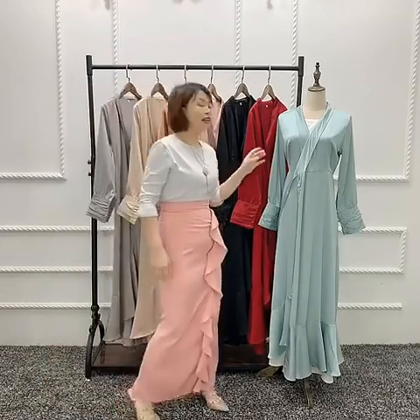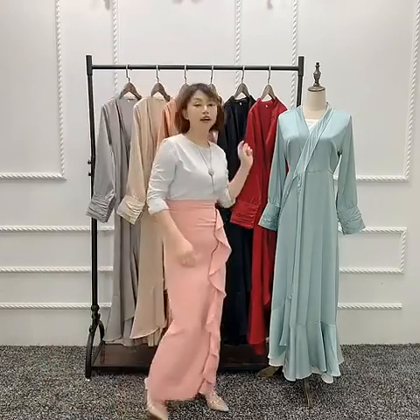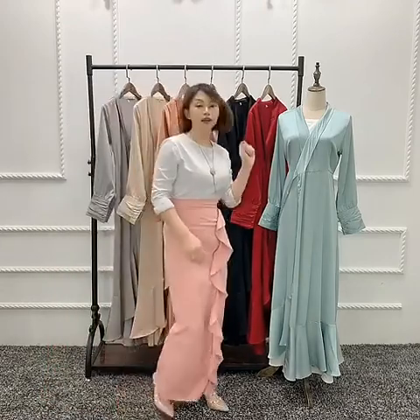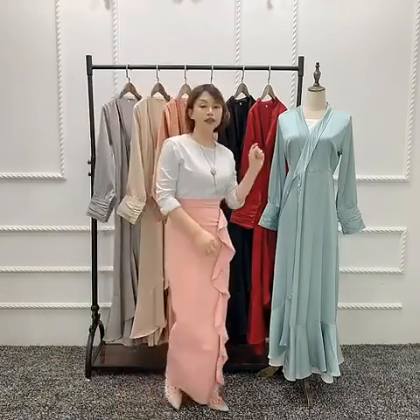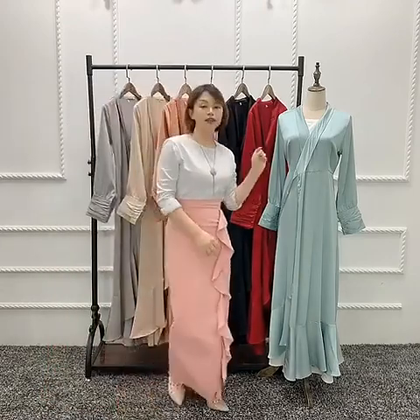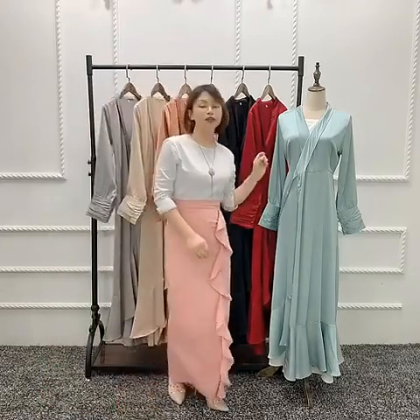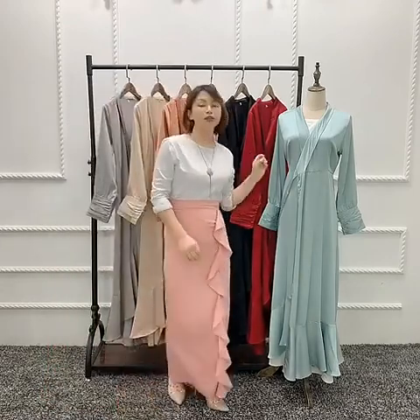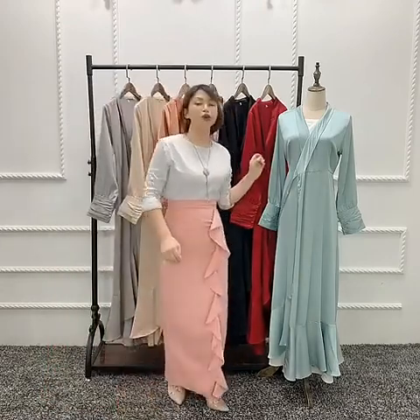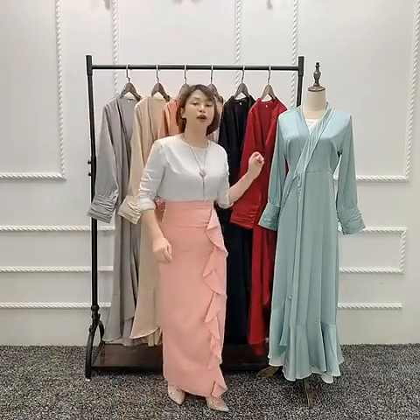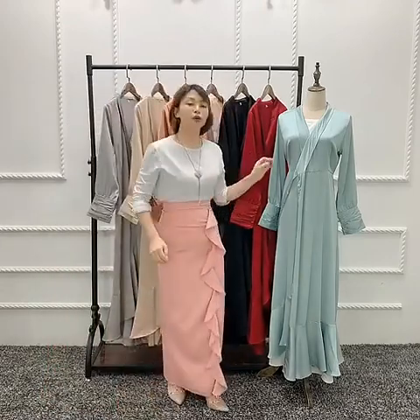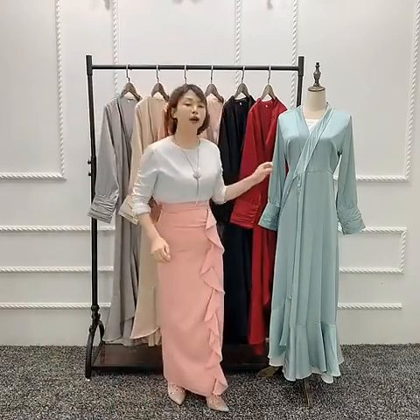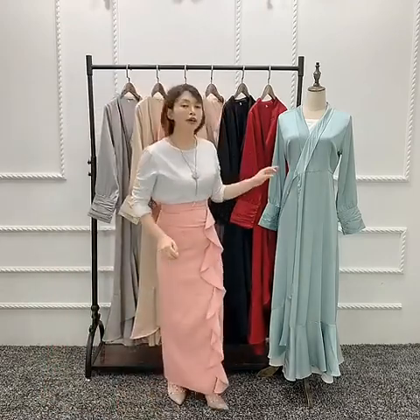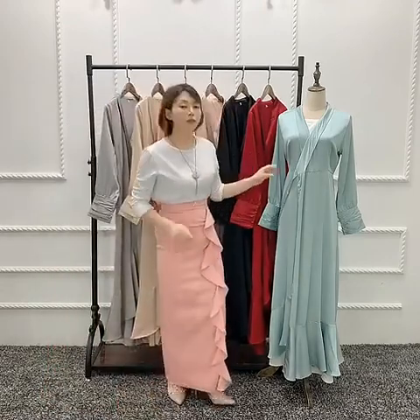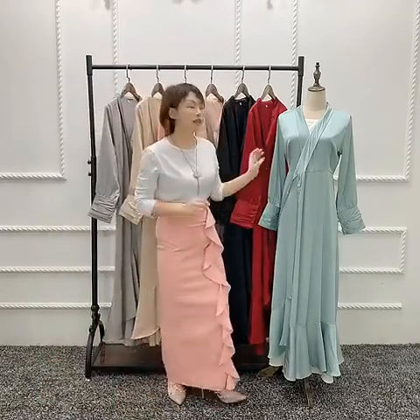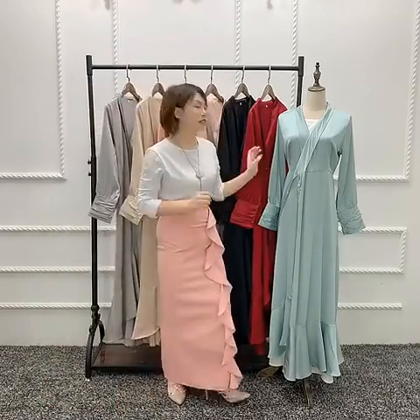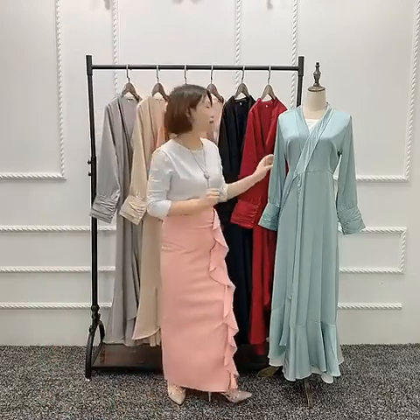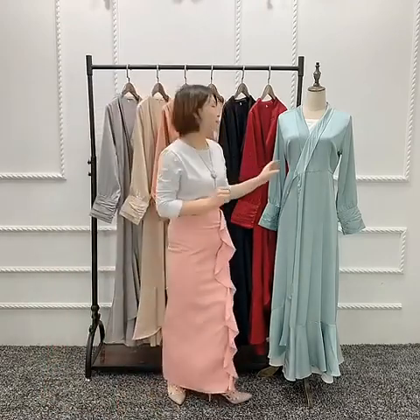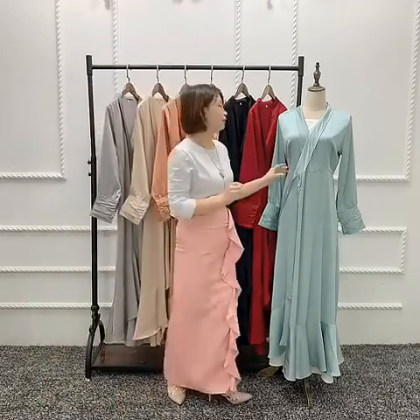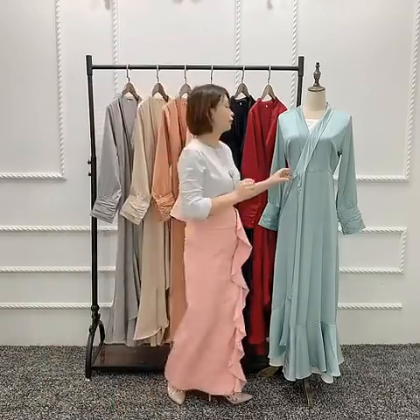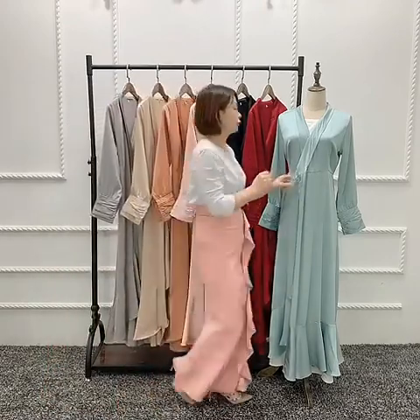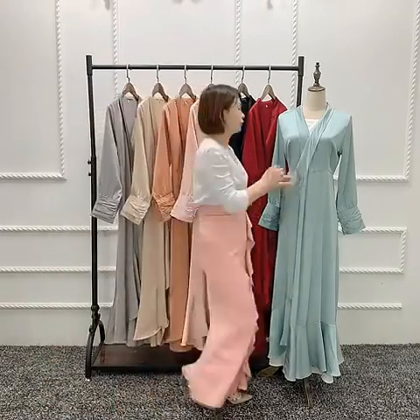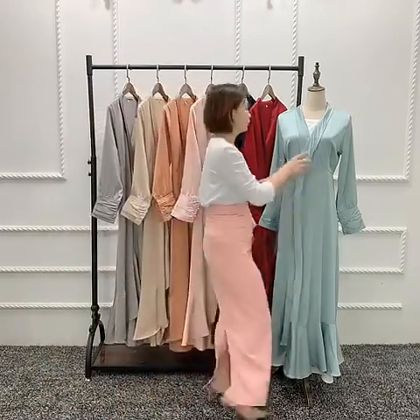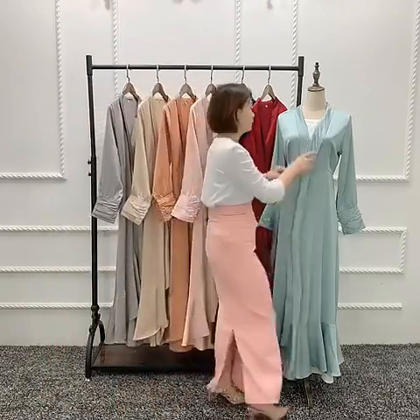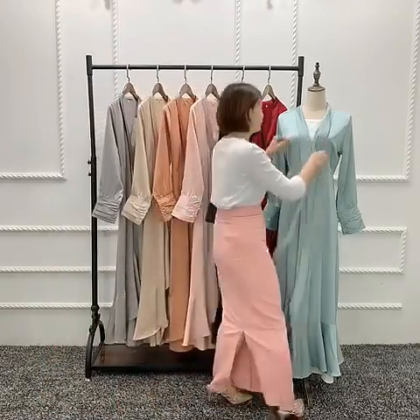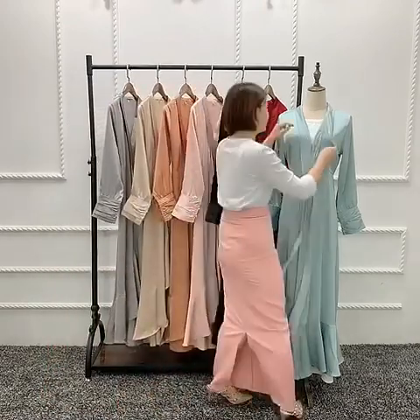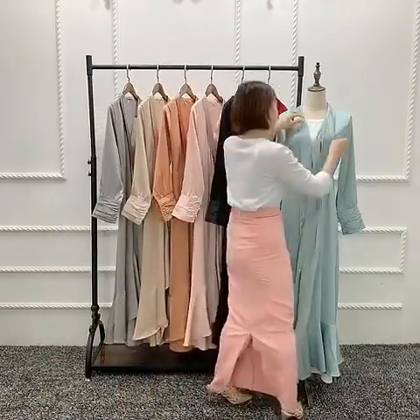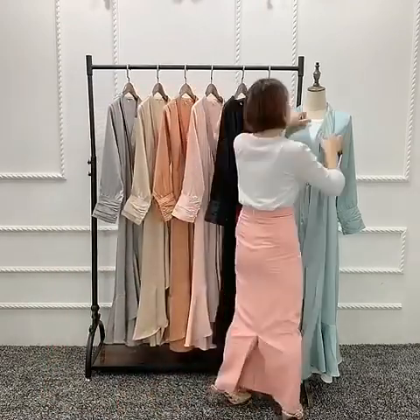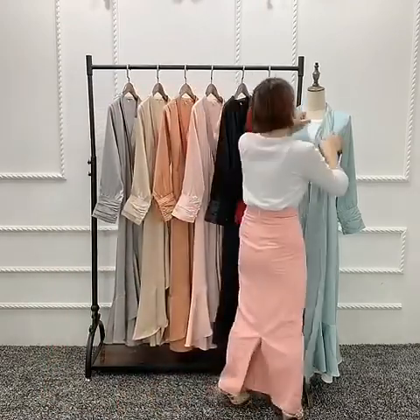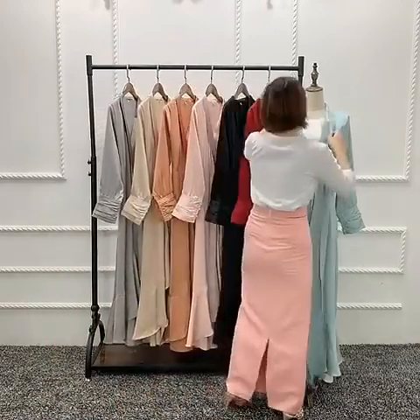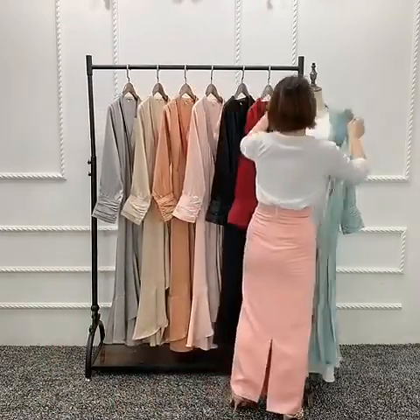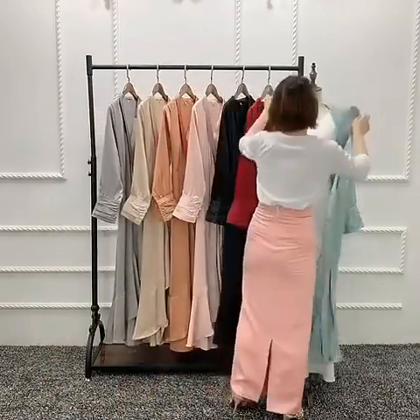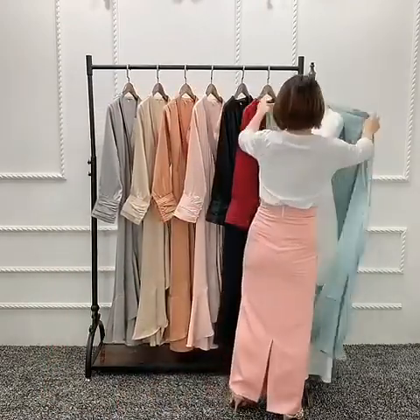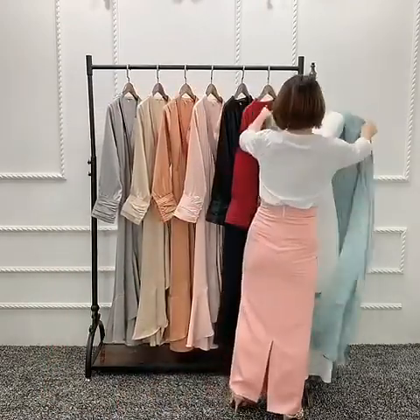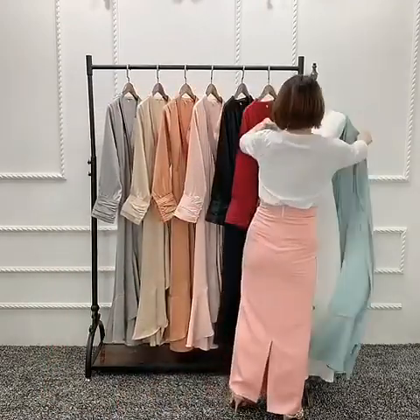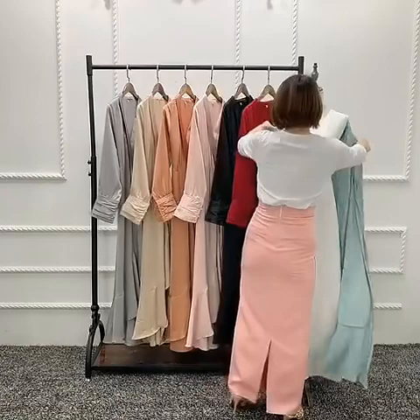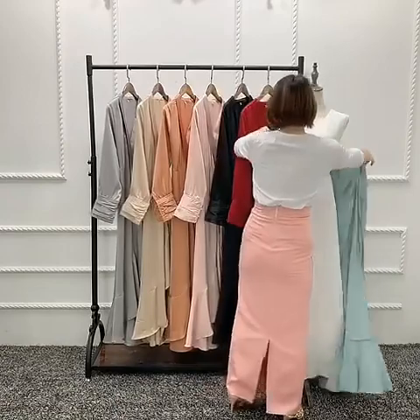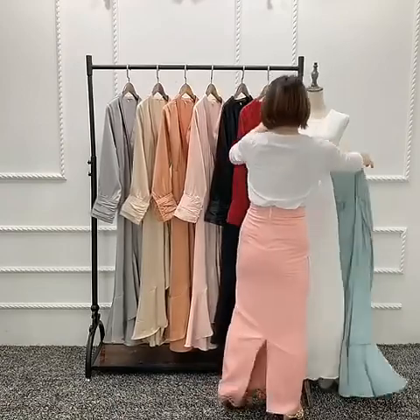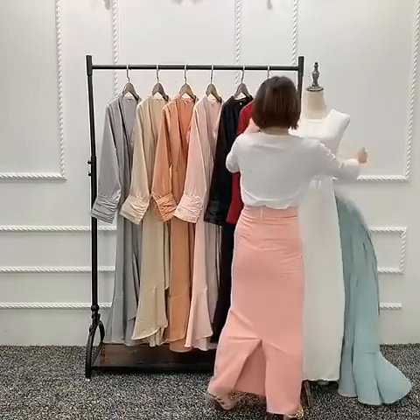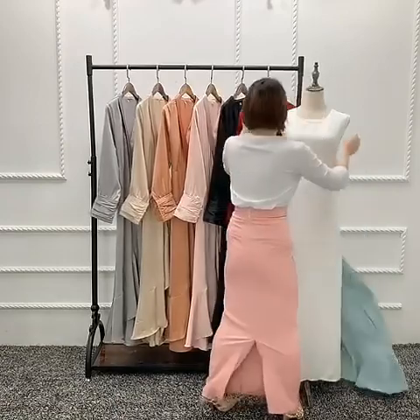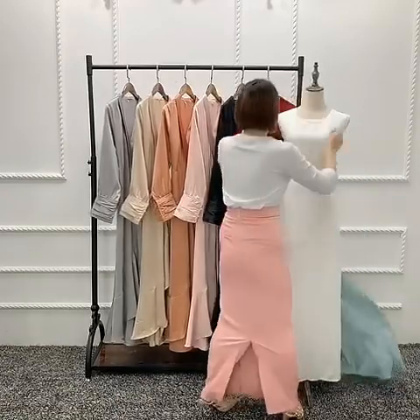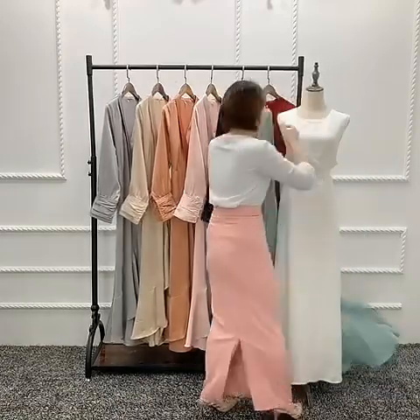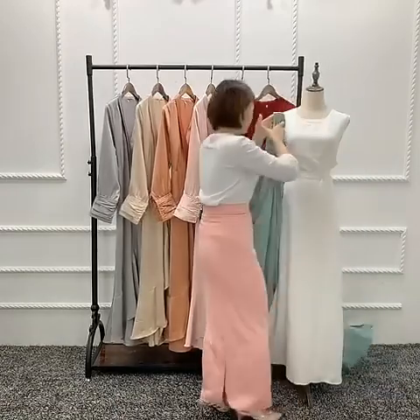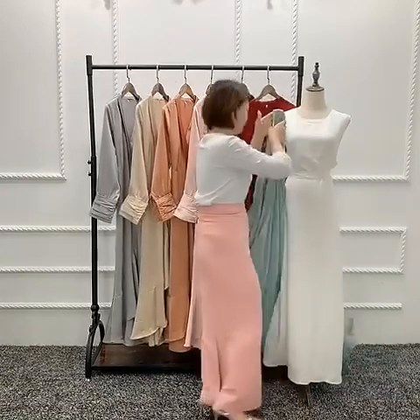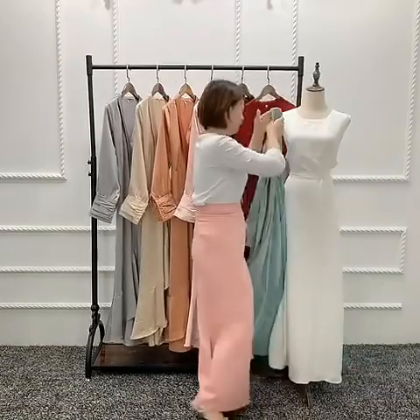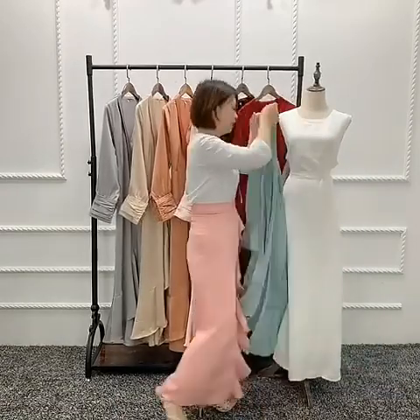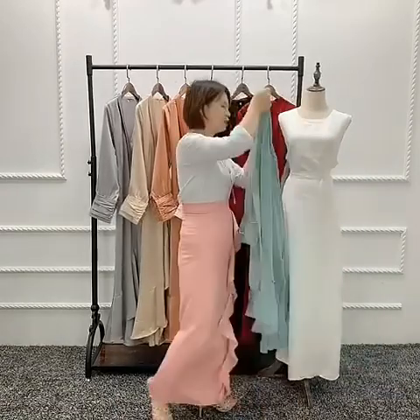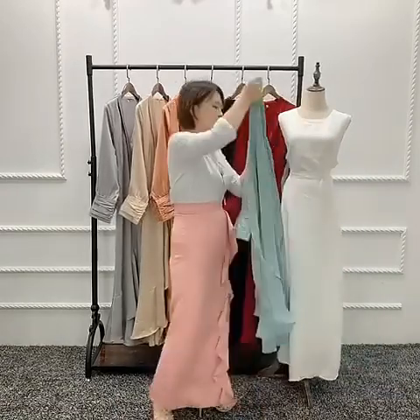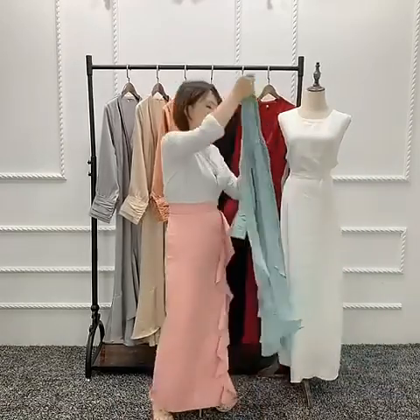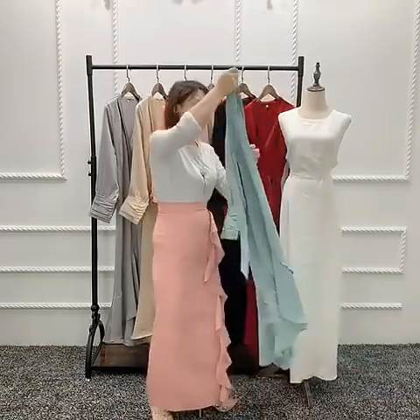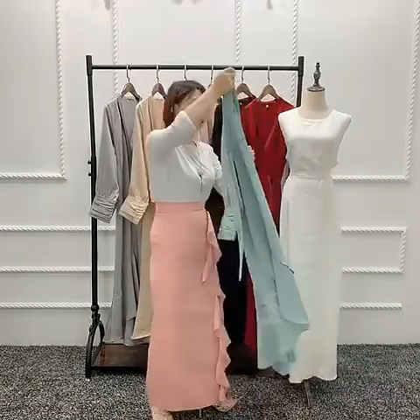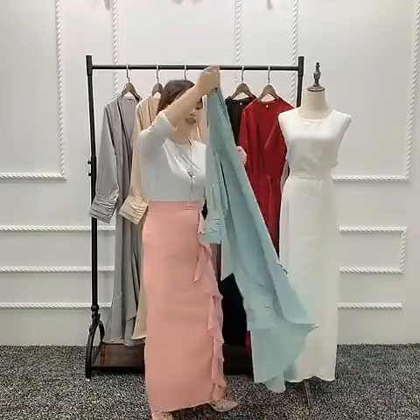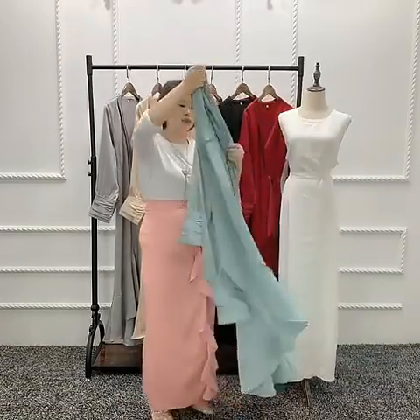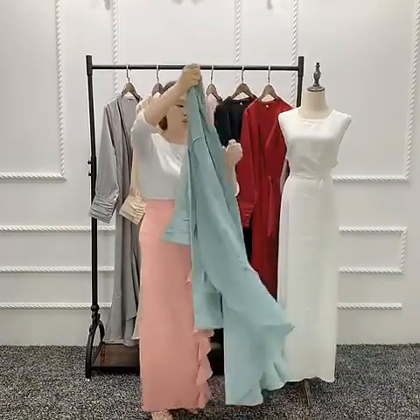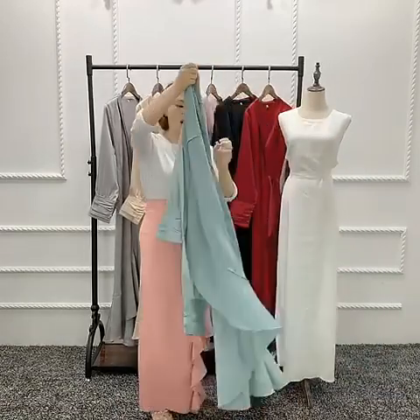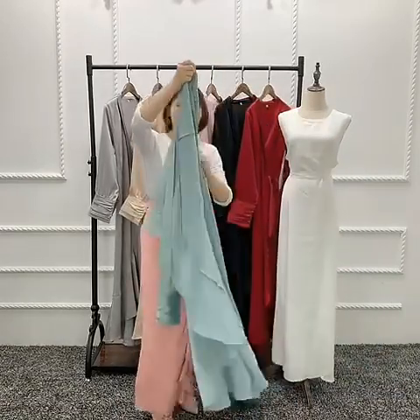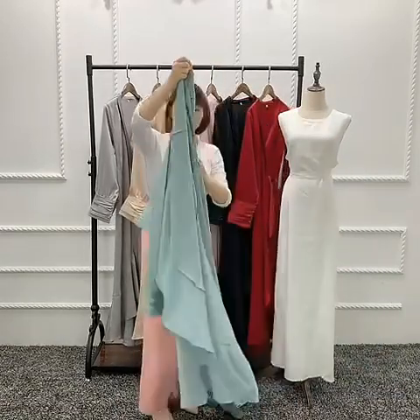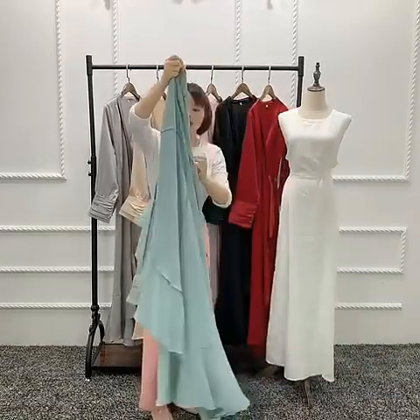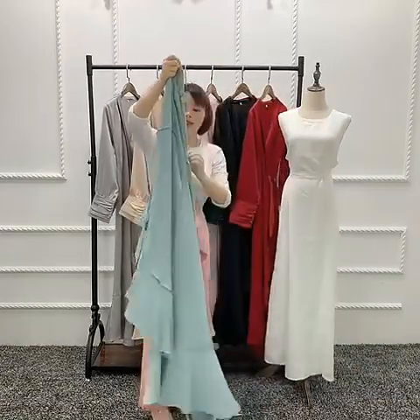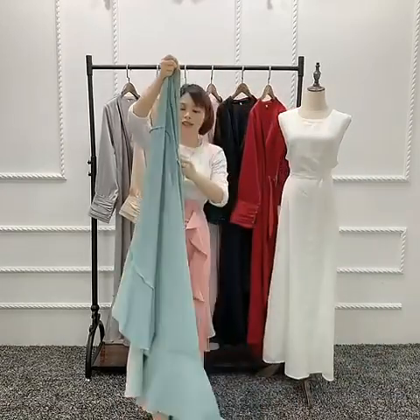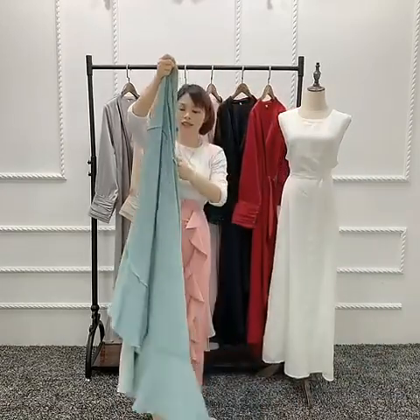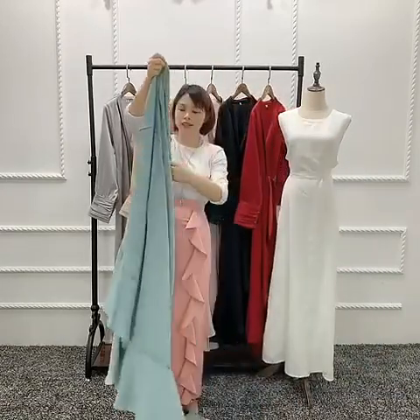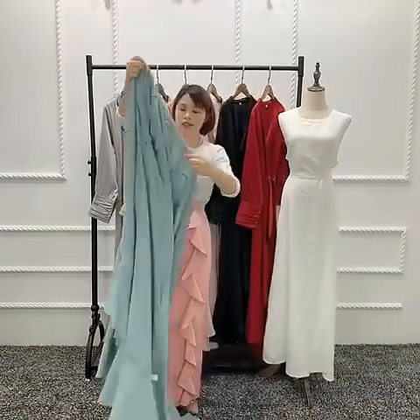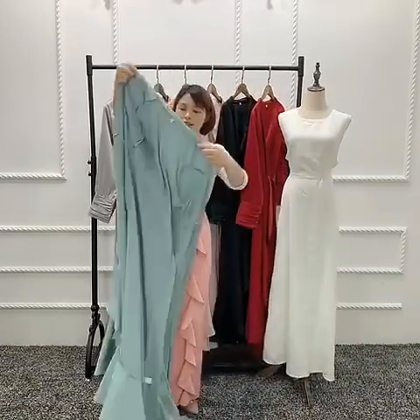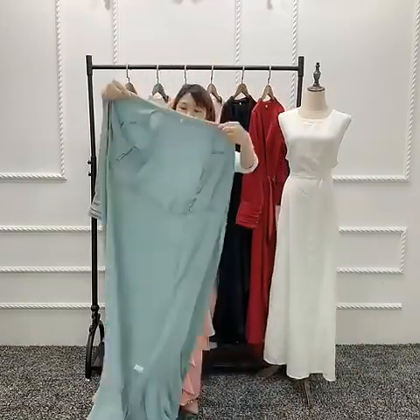Now let me try one mint green for you. This dress is one piece like this.